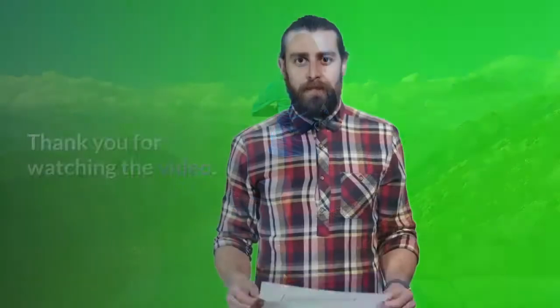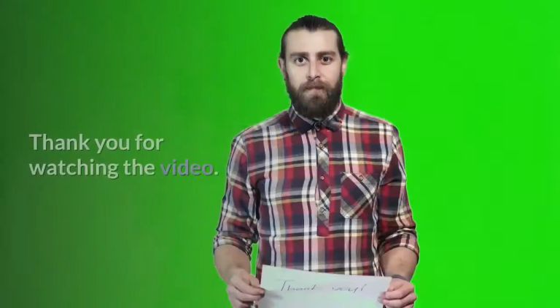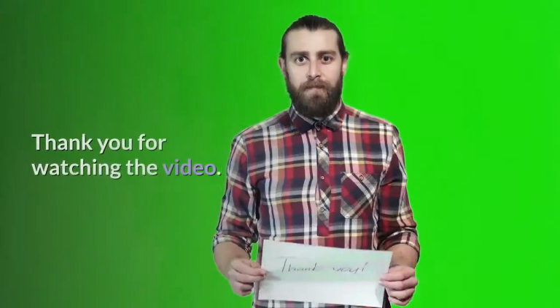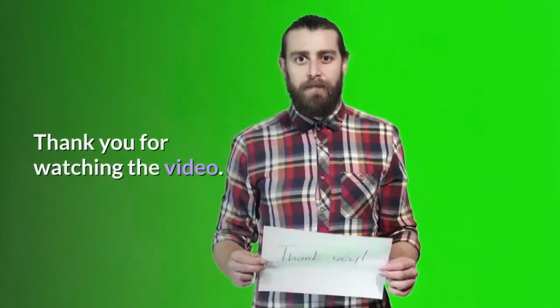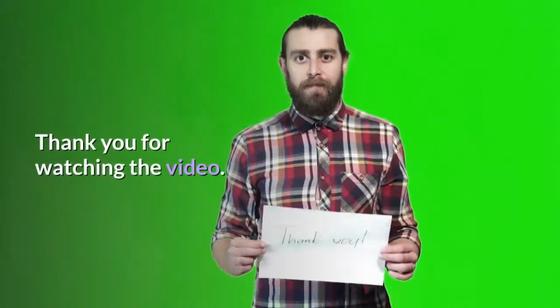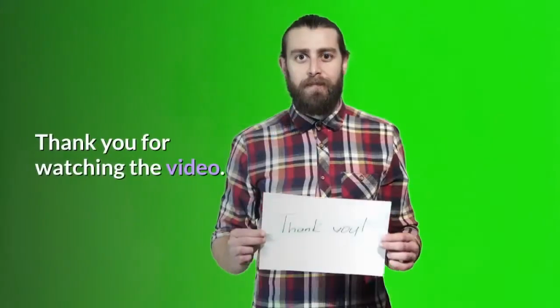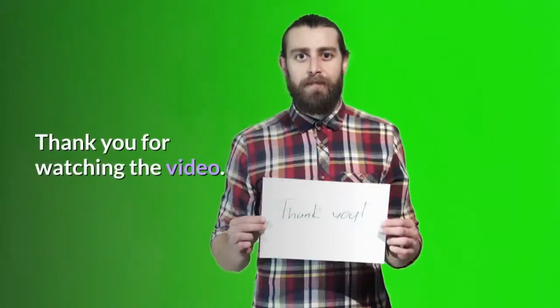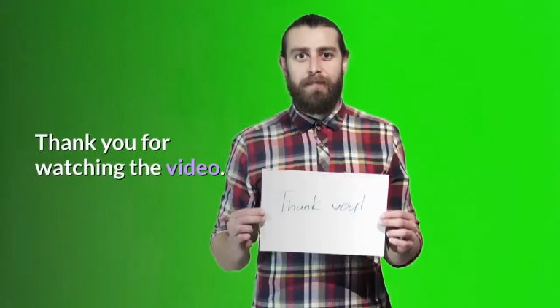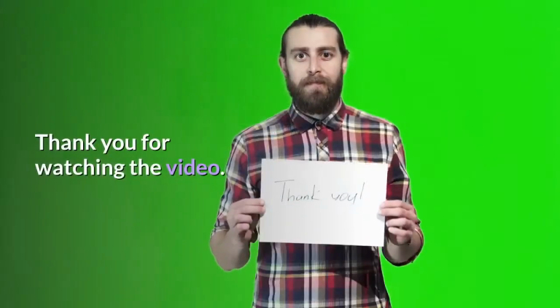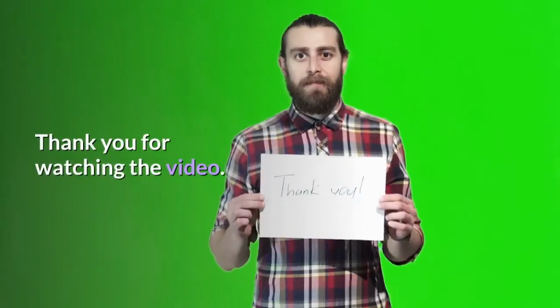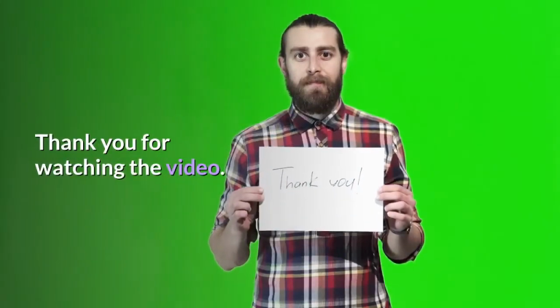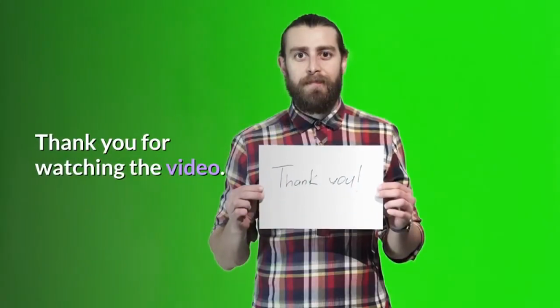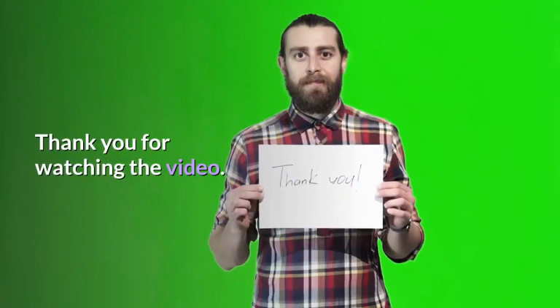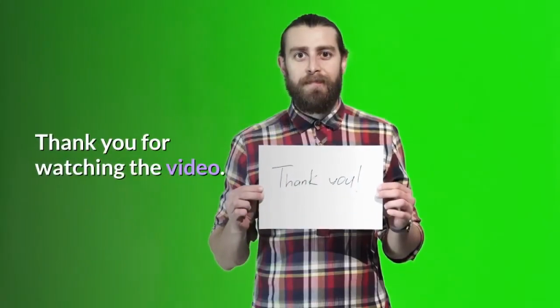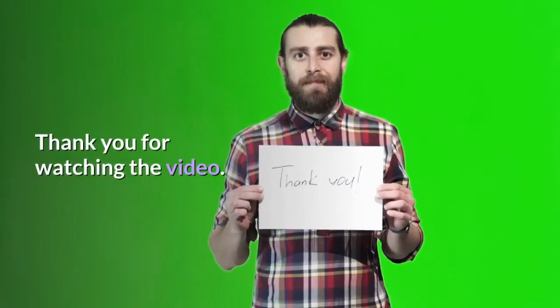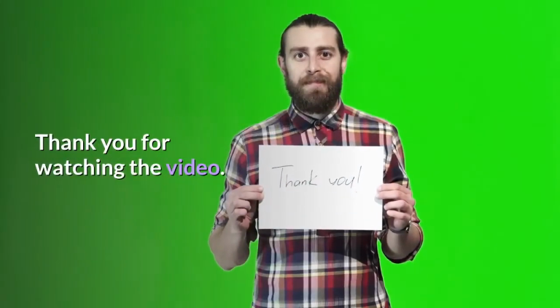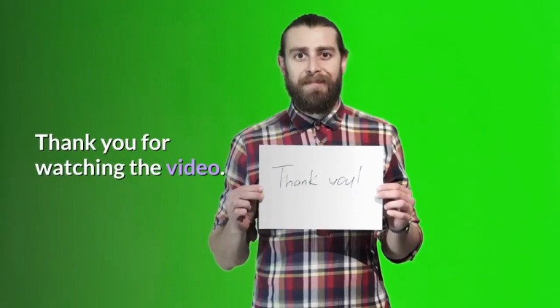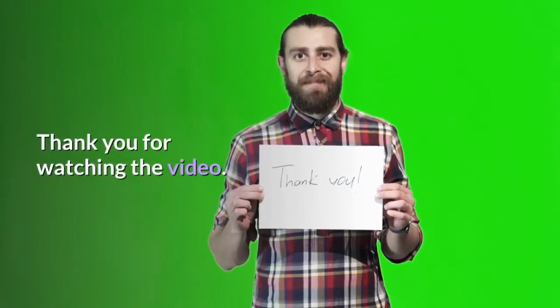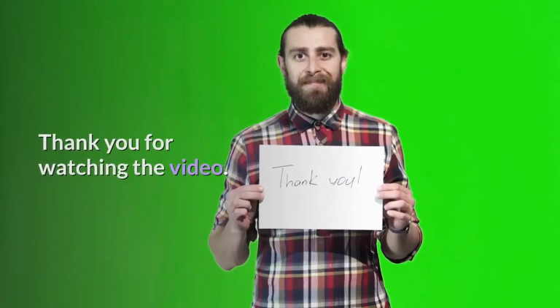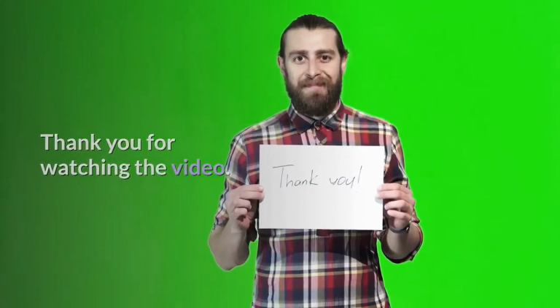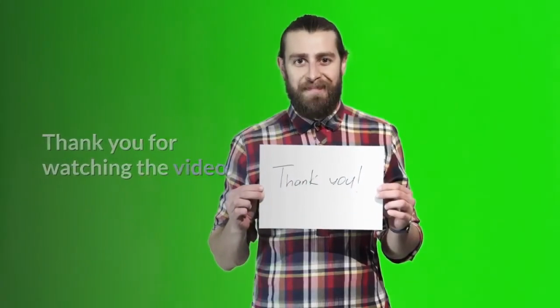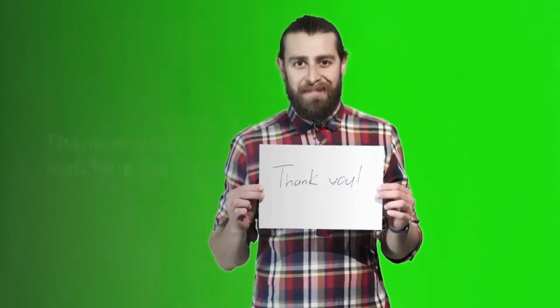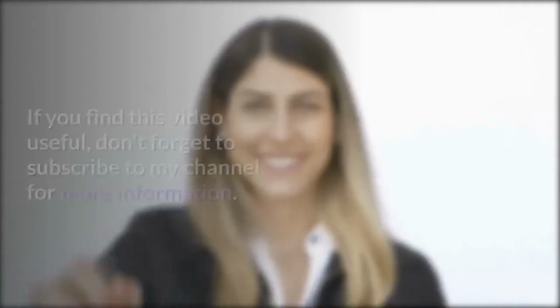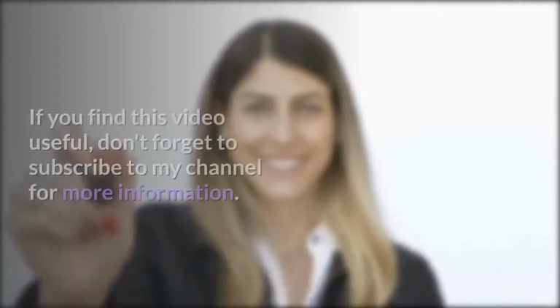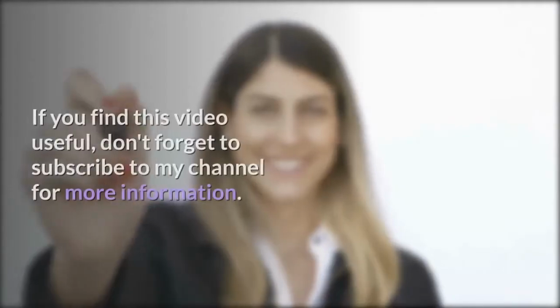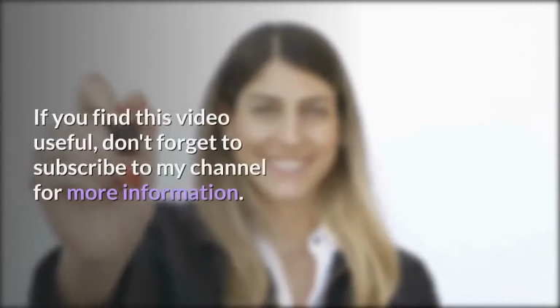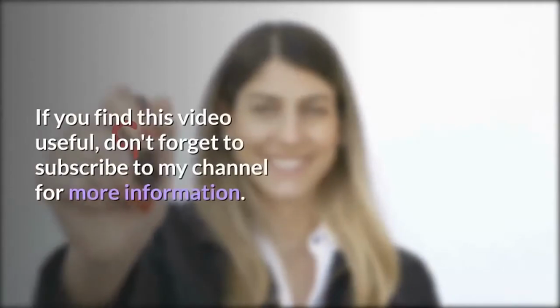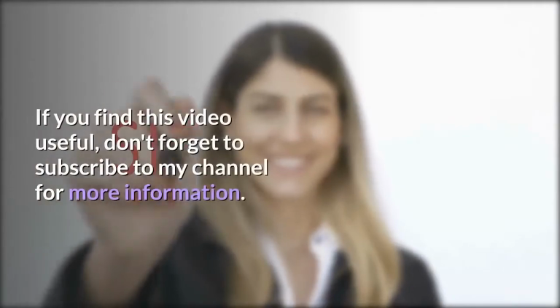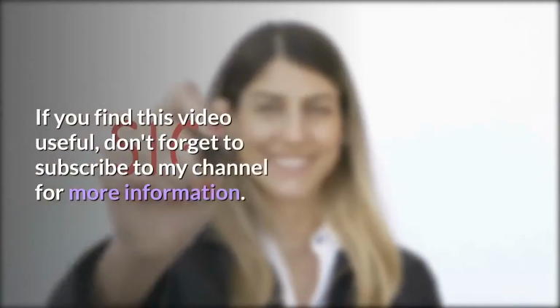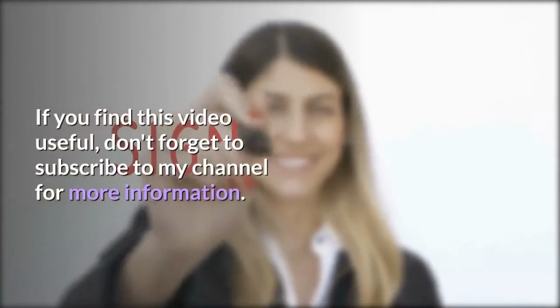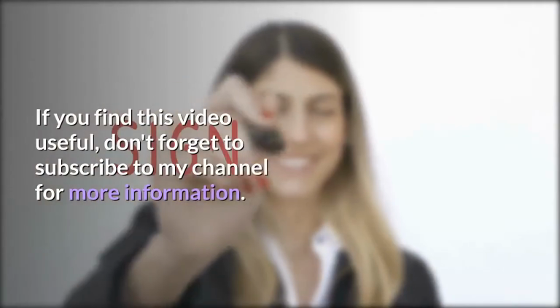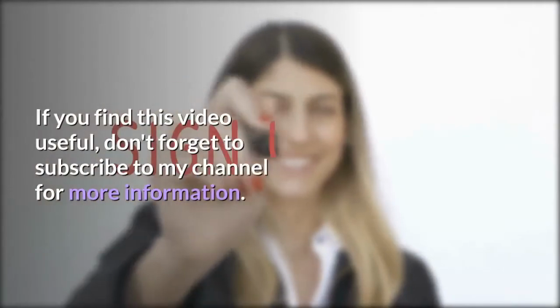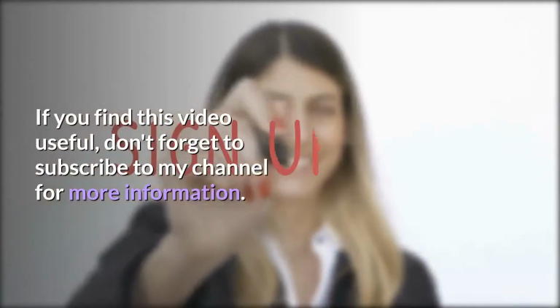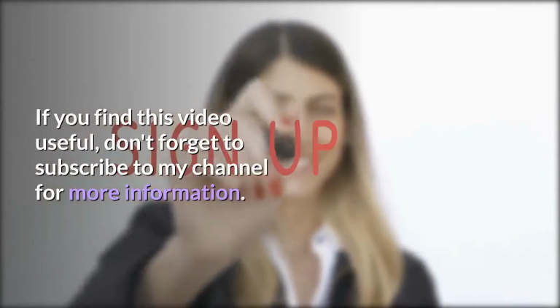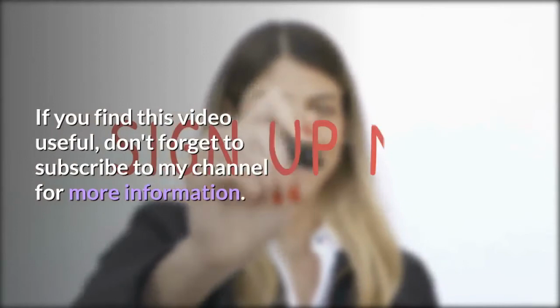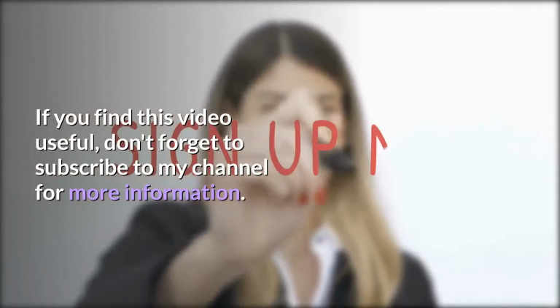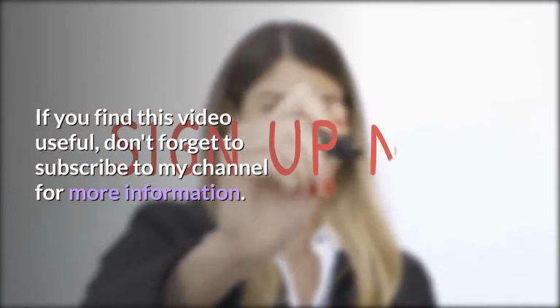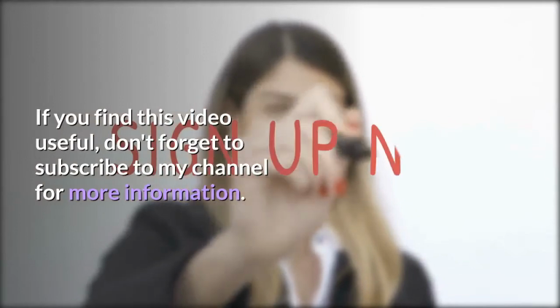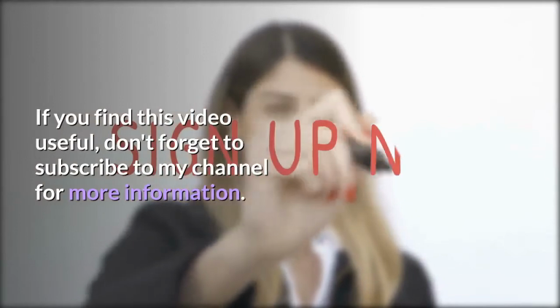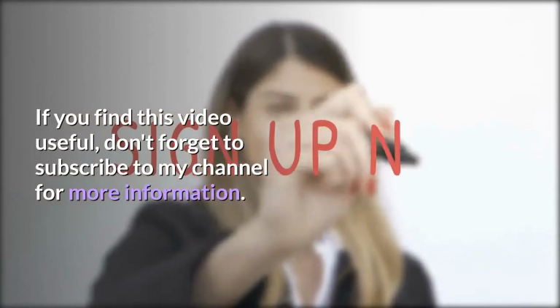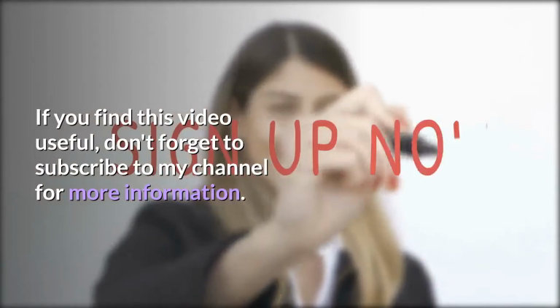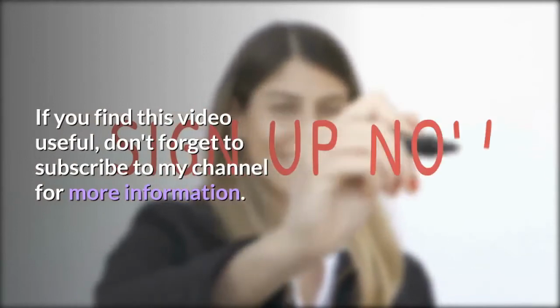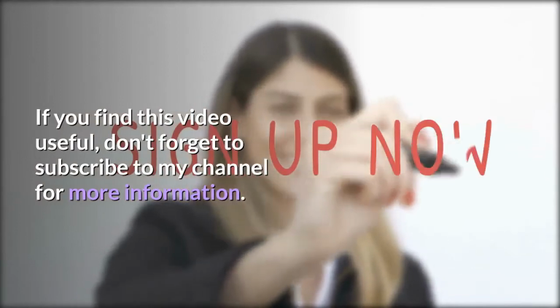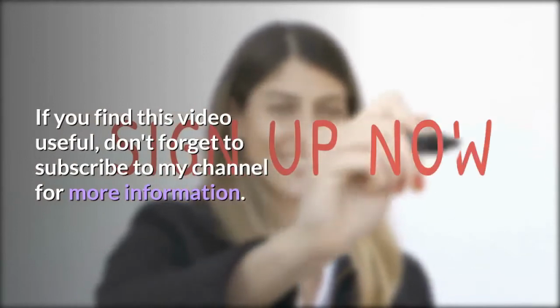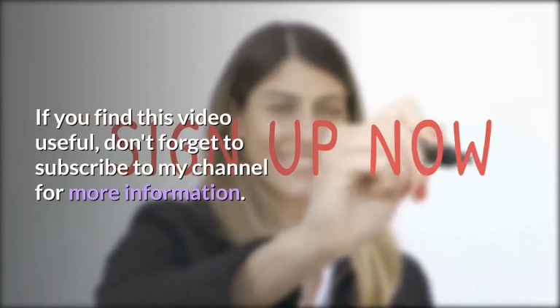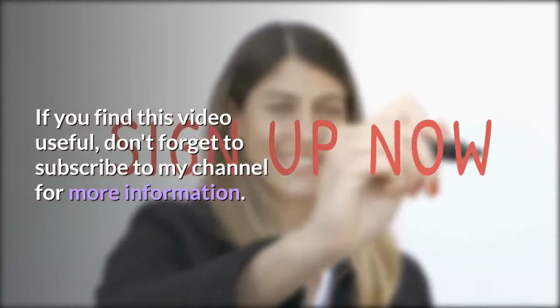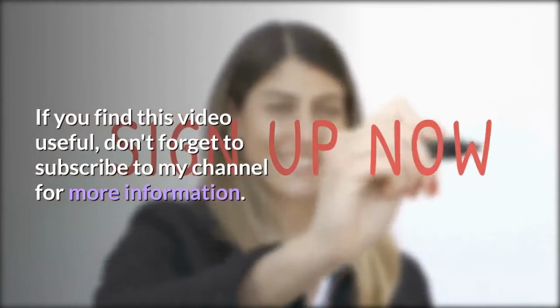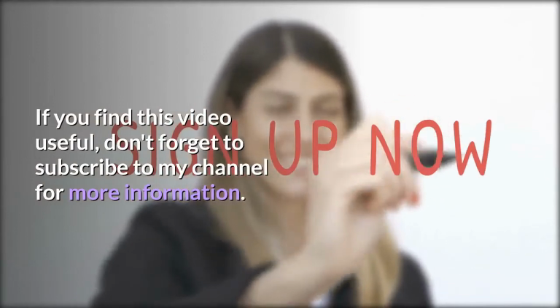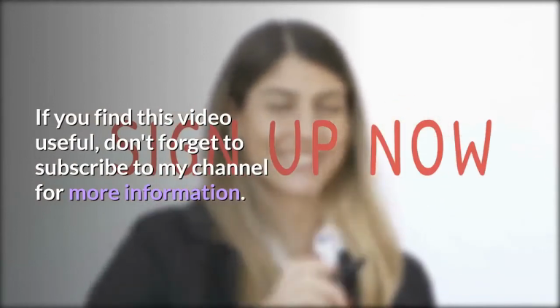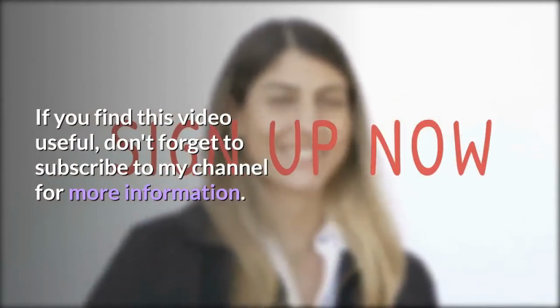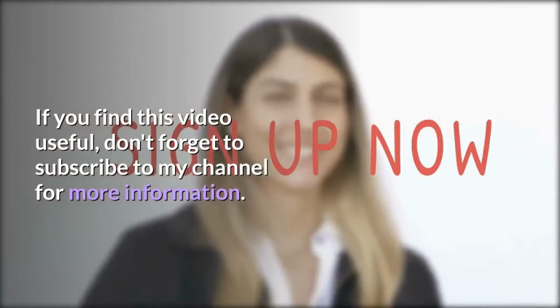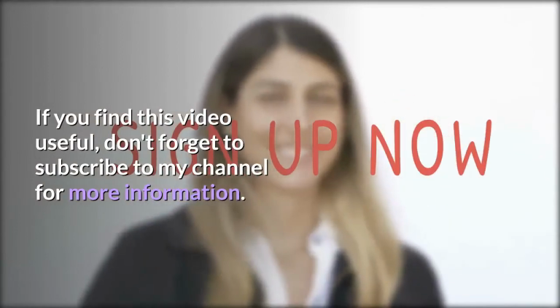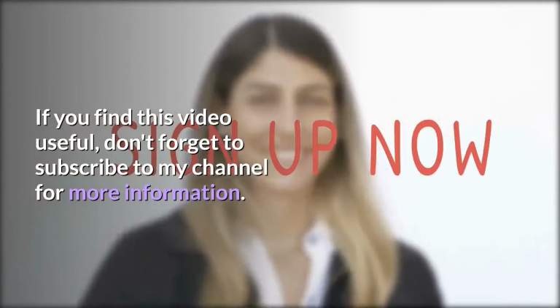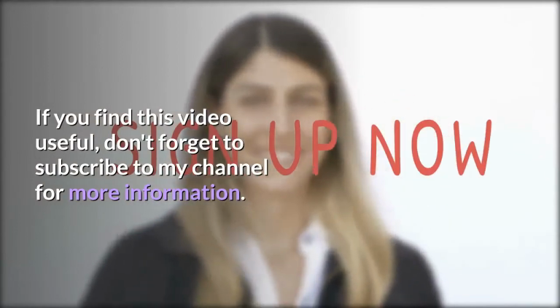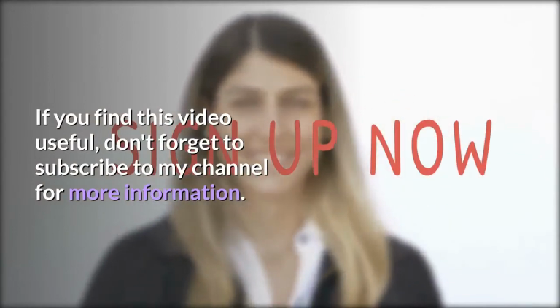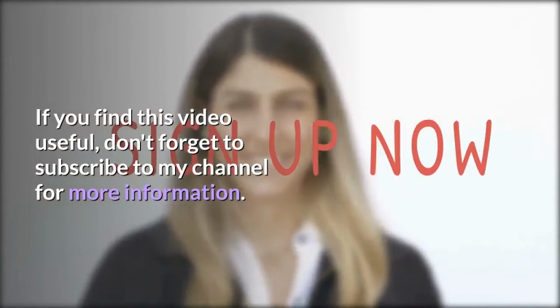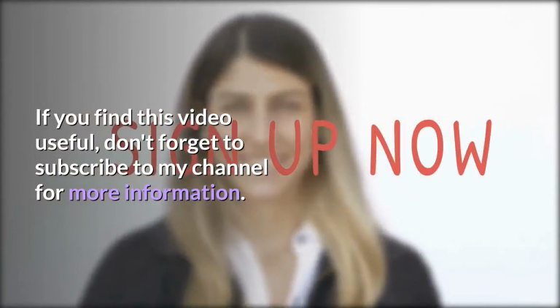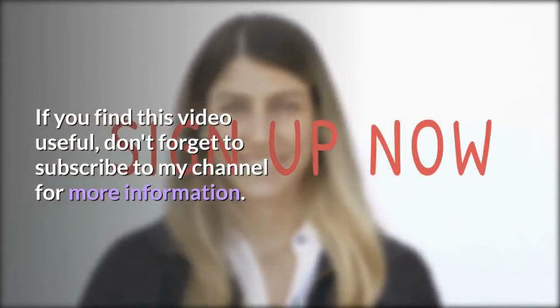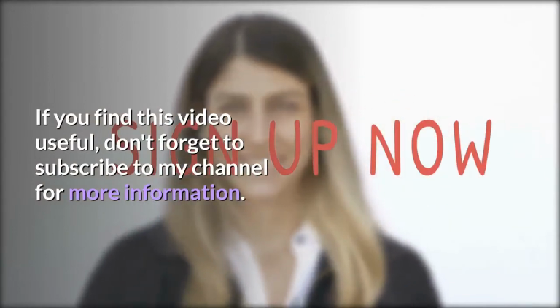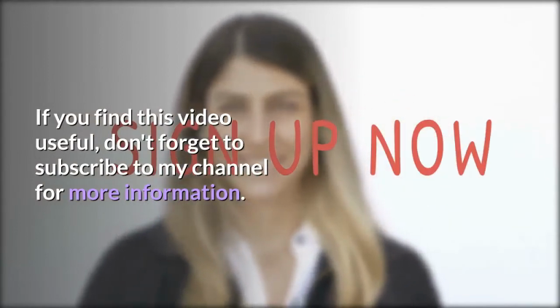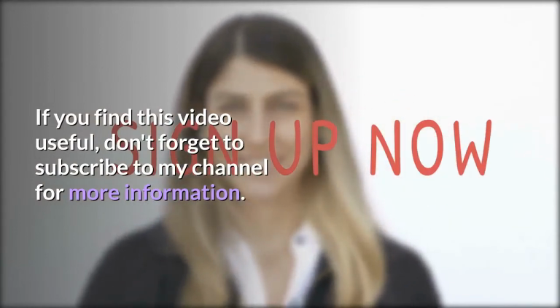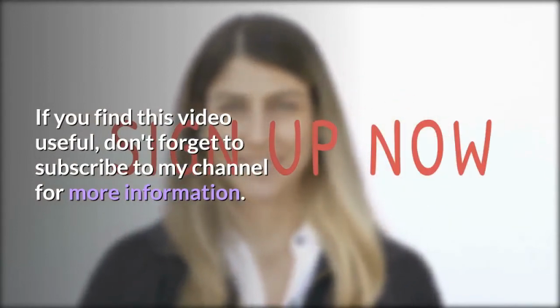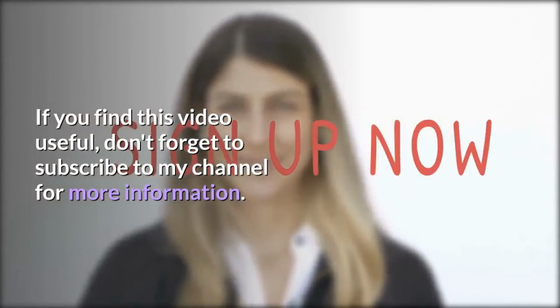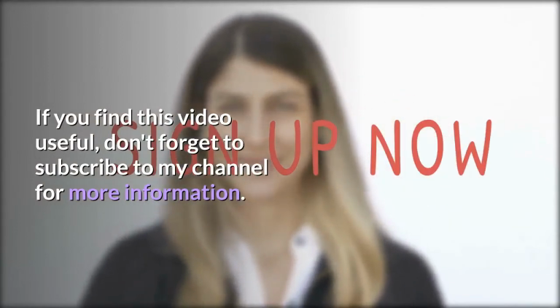Thank you for watching the video. If you find this video useful, don't forget to subscribe to my channel for more information.